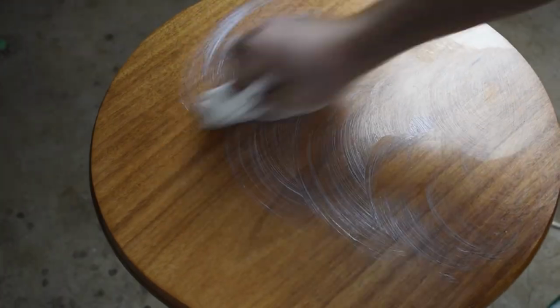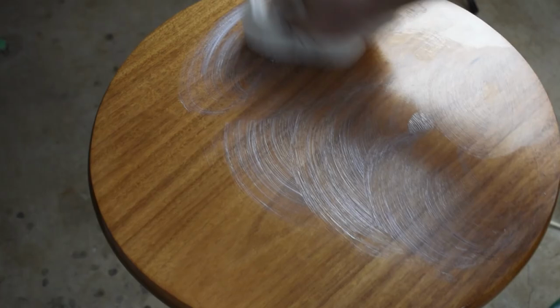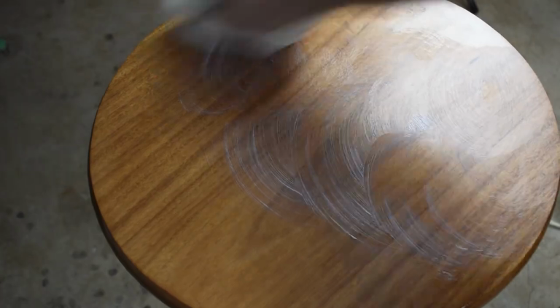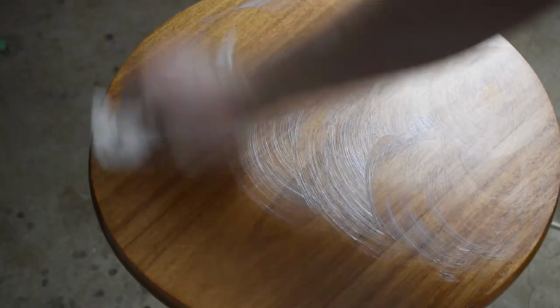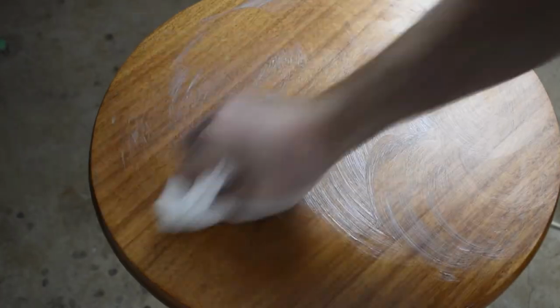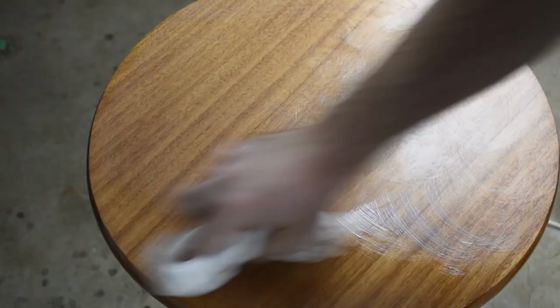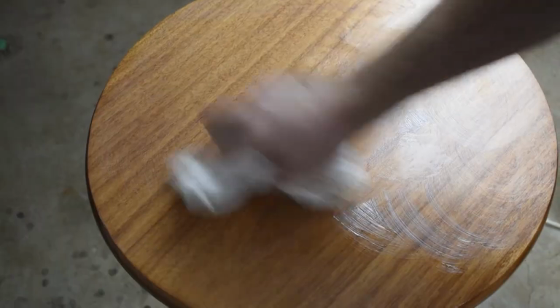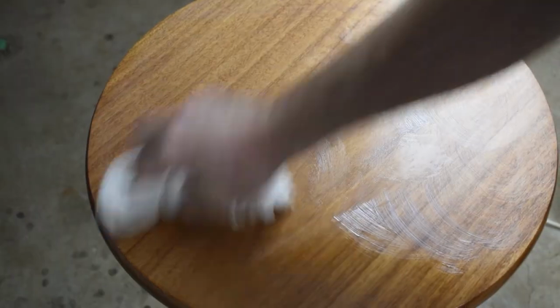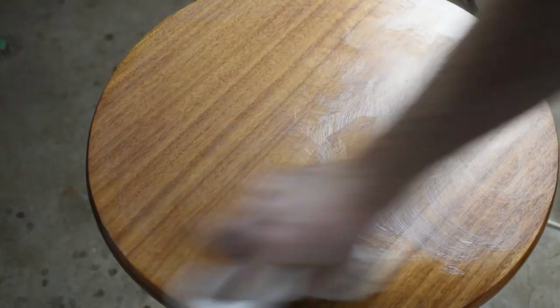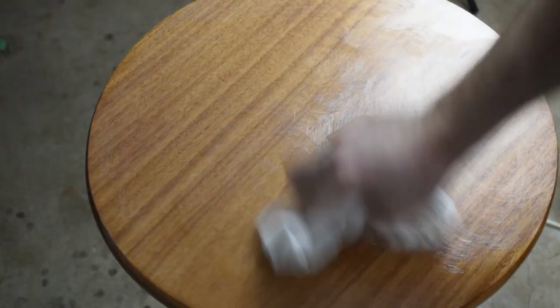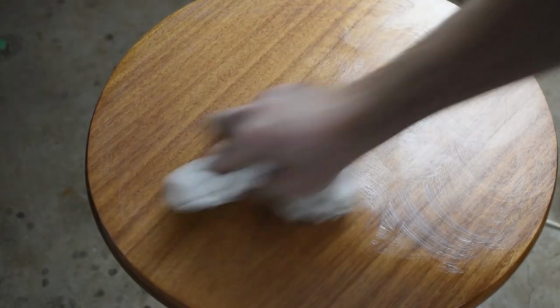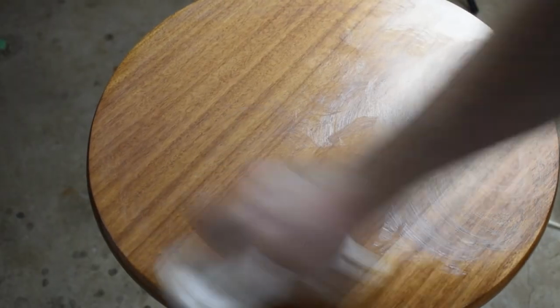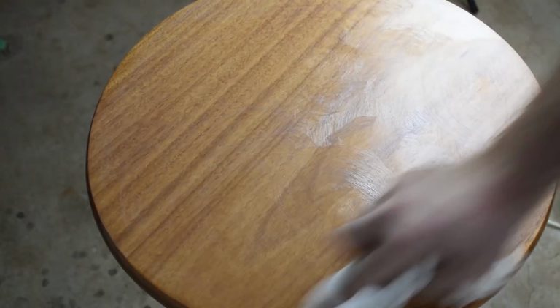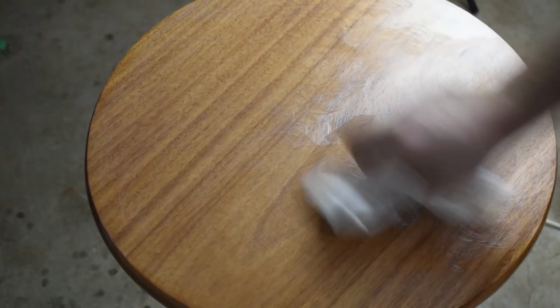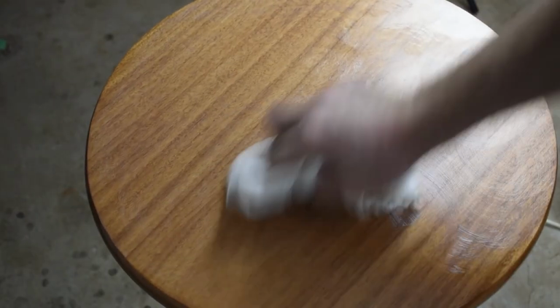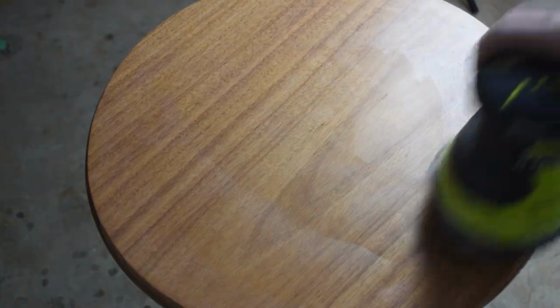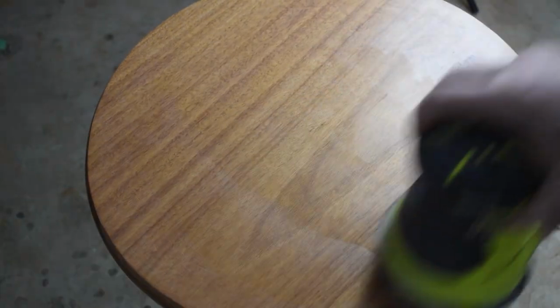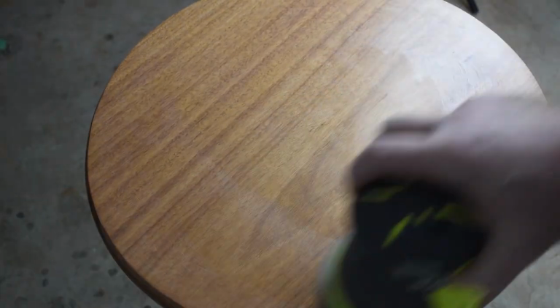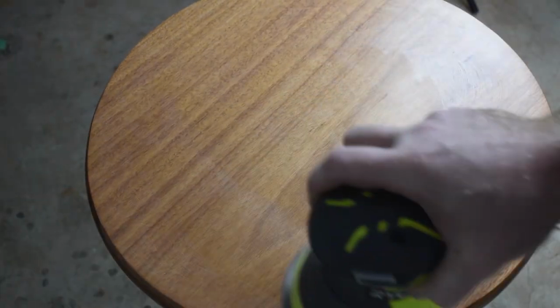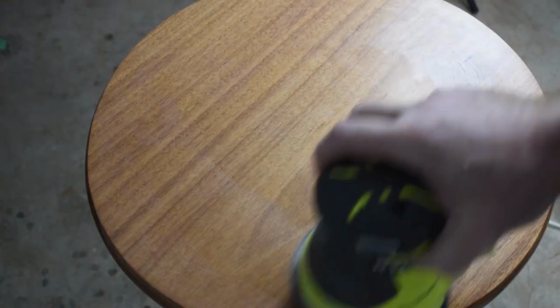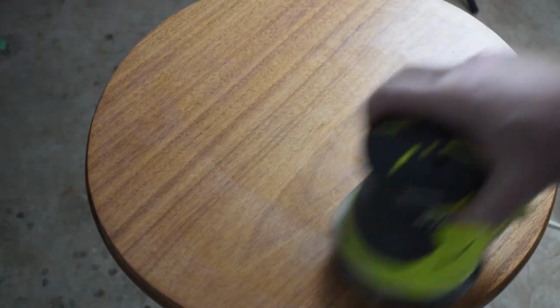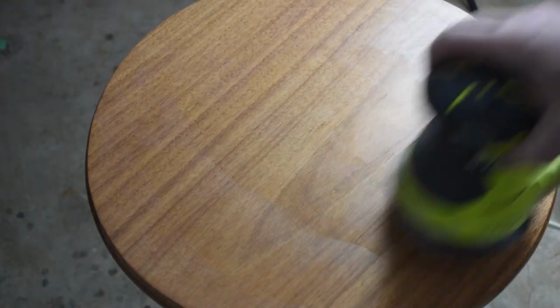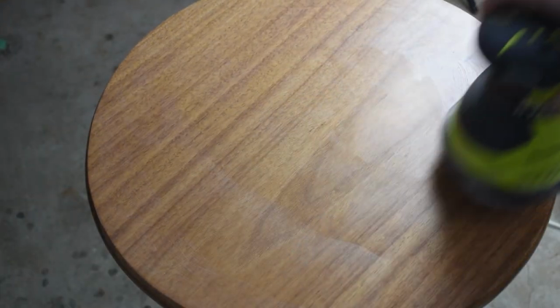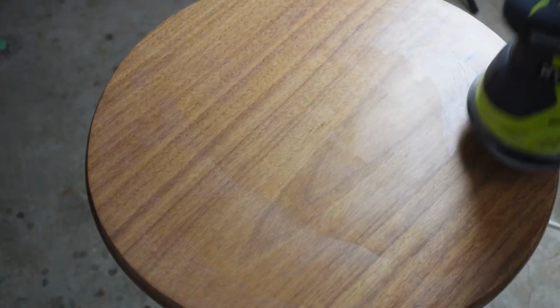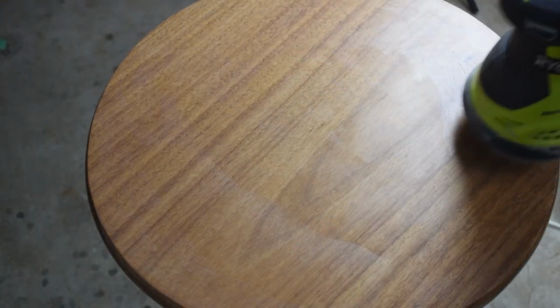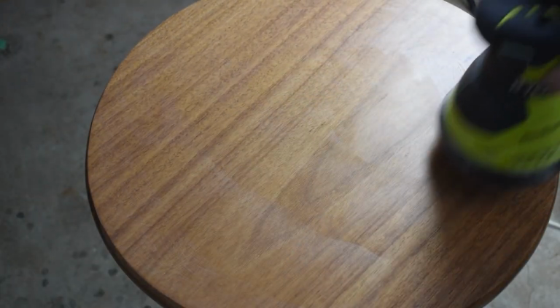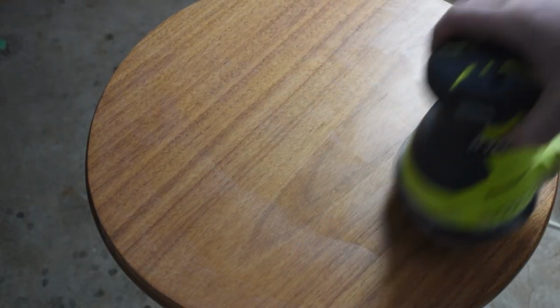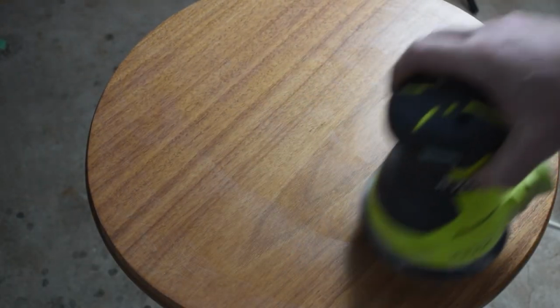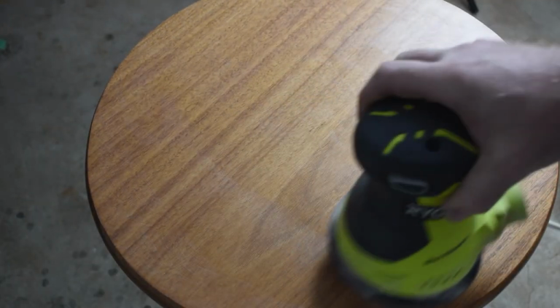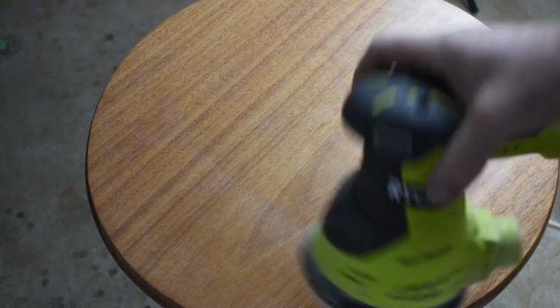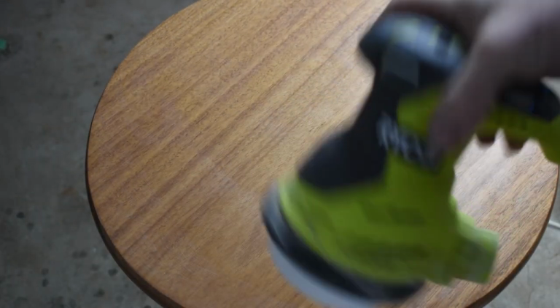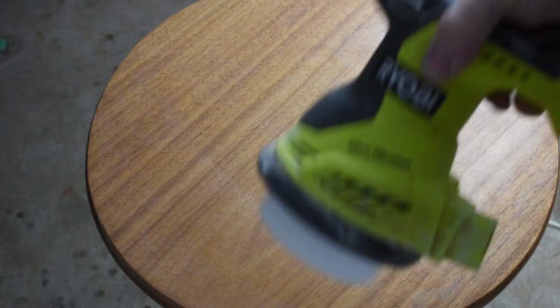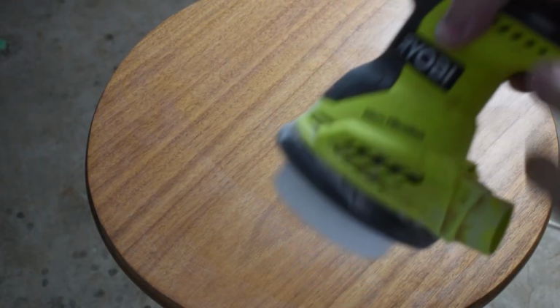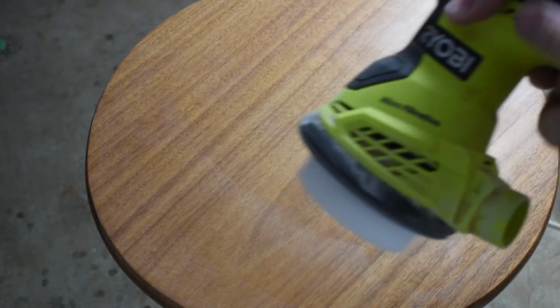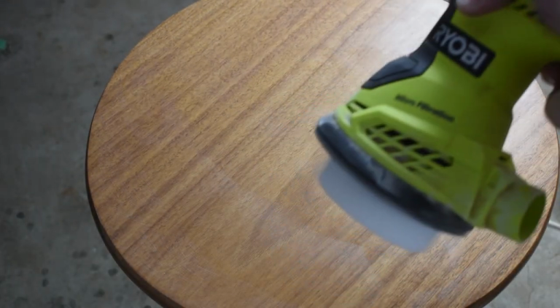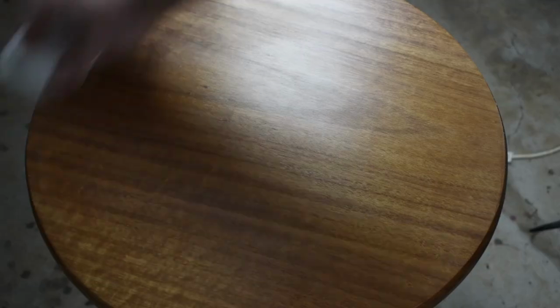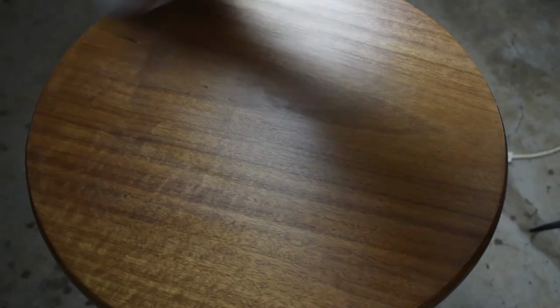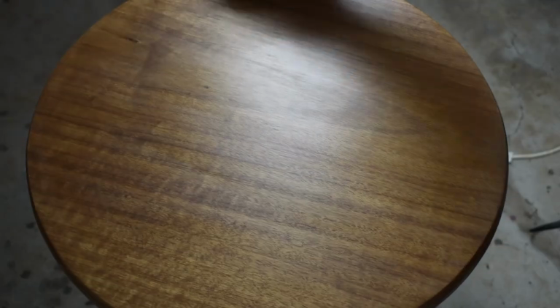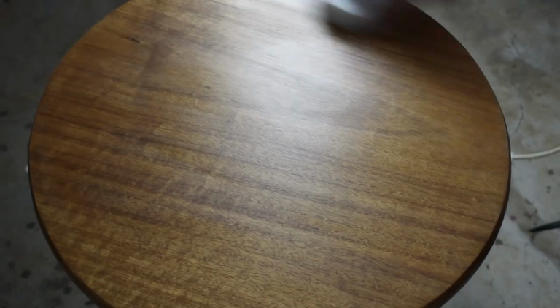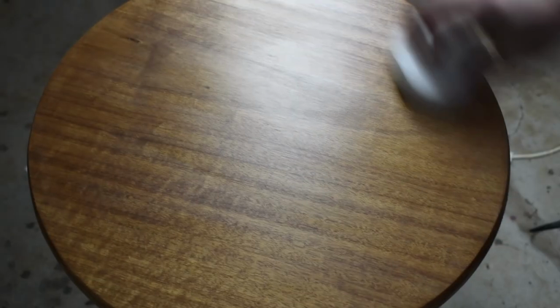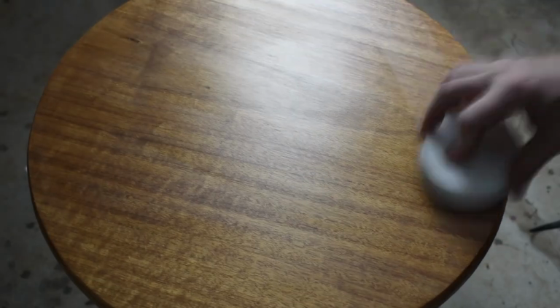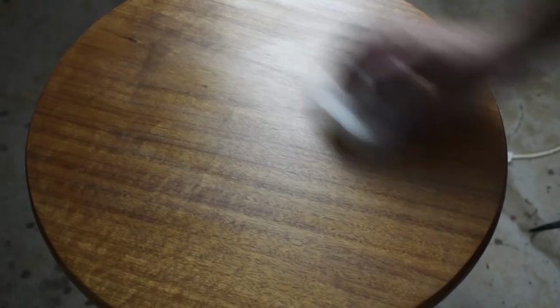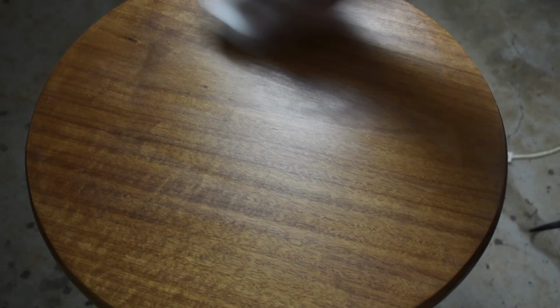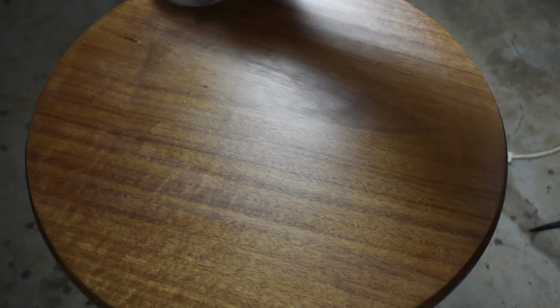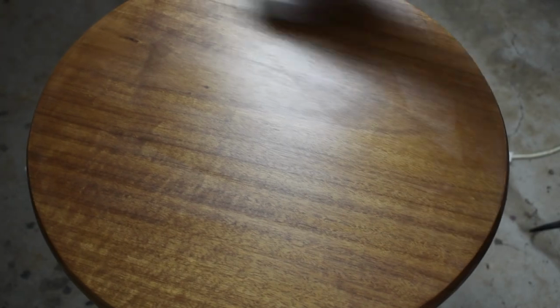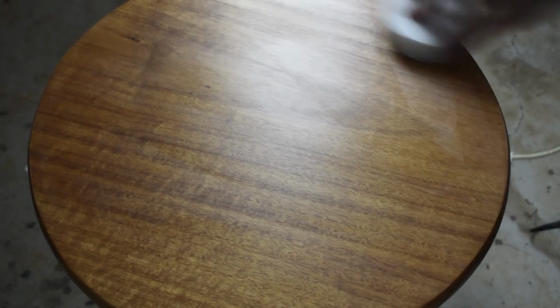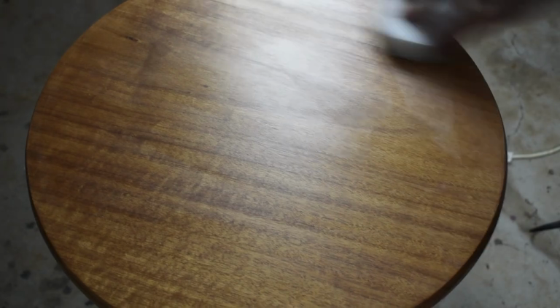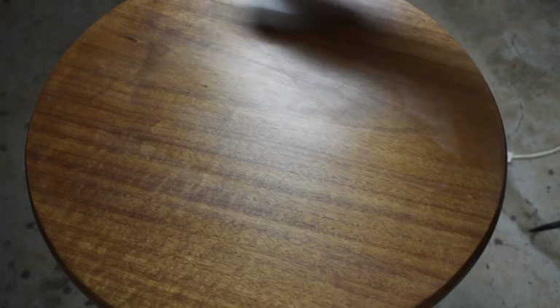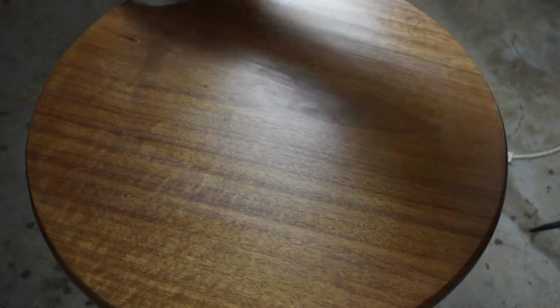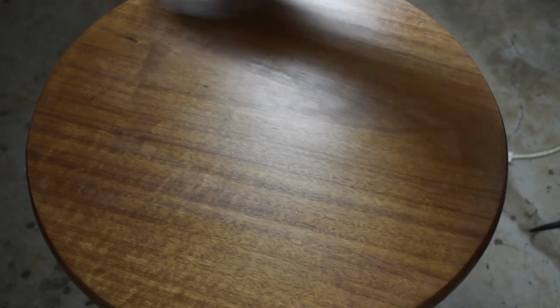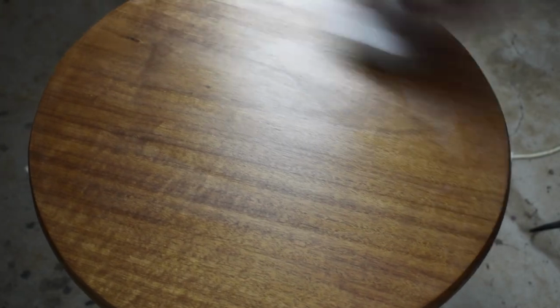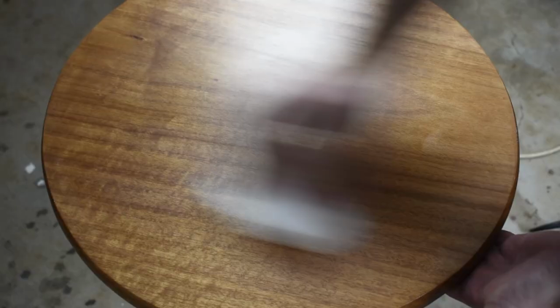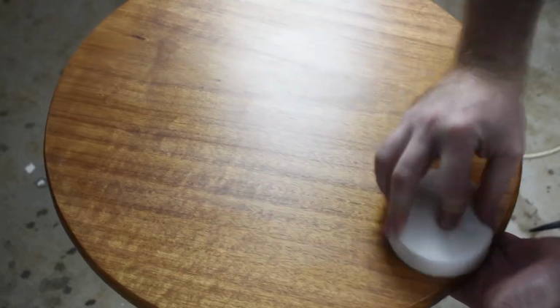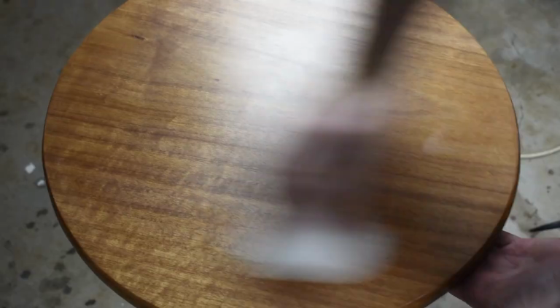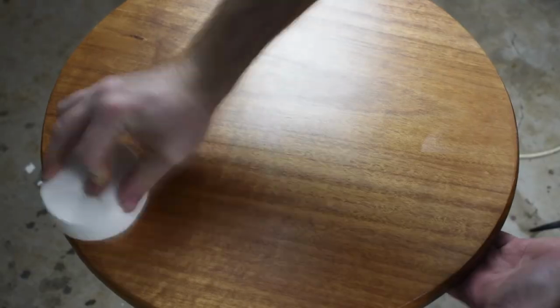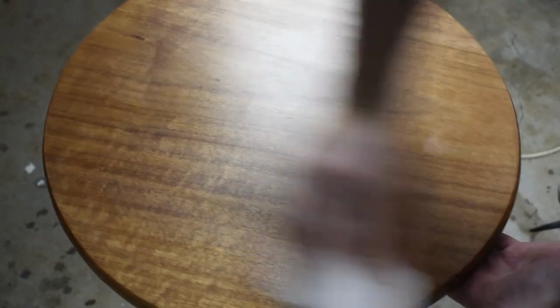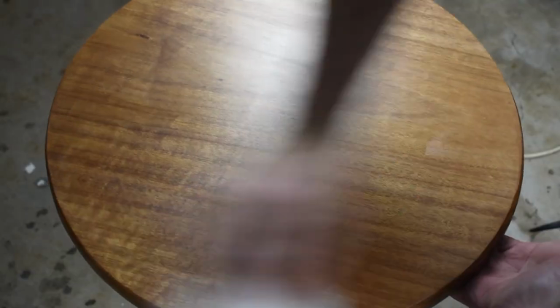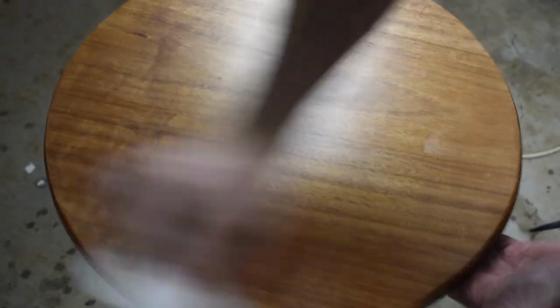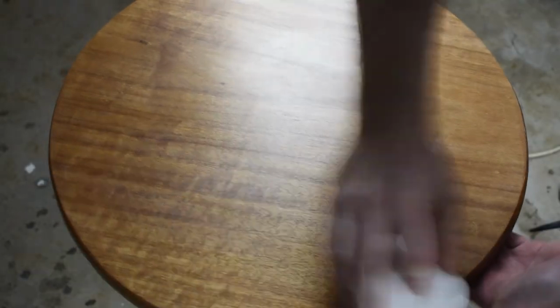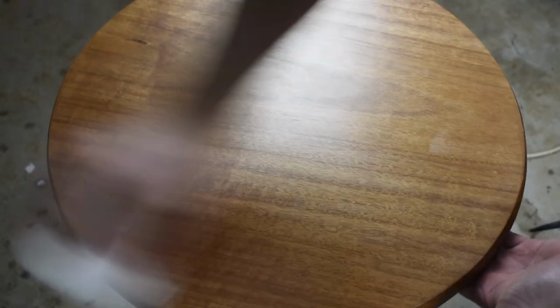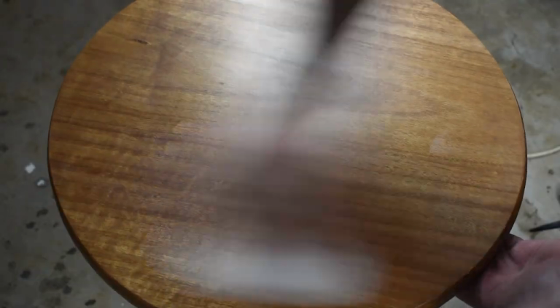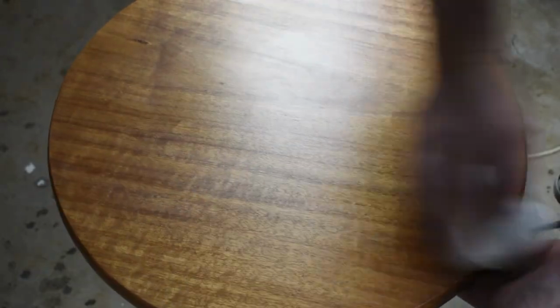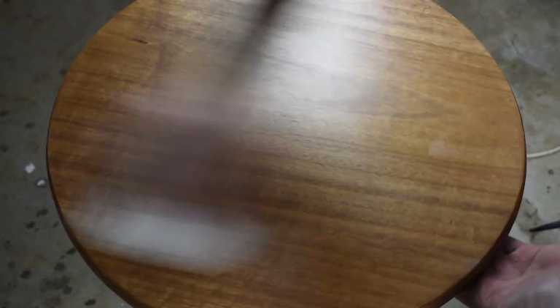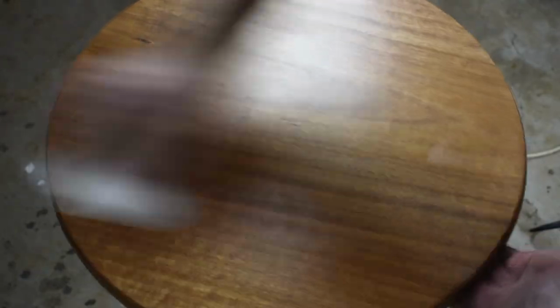For that final shine, I get a bit of polishing compound, rub it into the surface, let it dry a little bit, give it a buff, and then wipe the rest off.